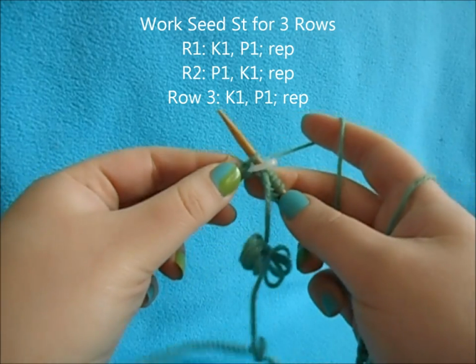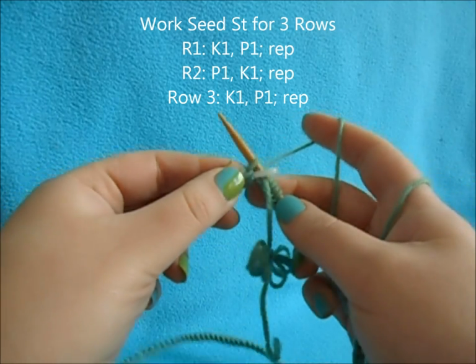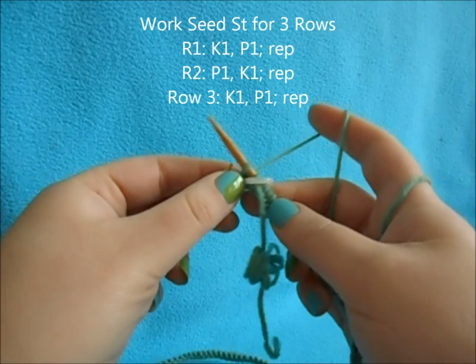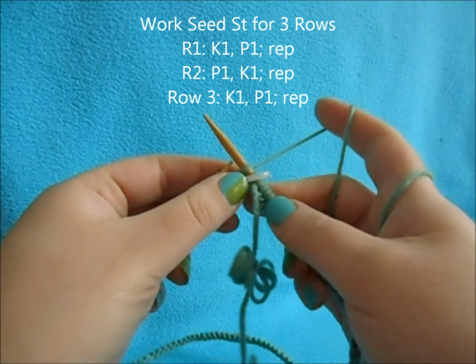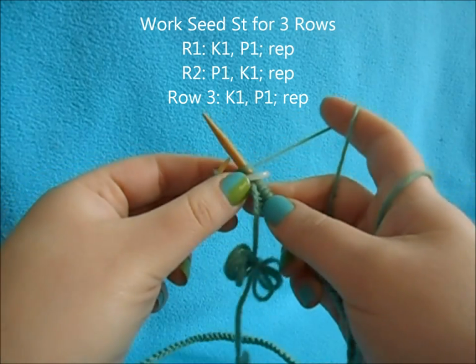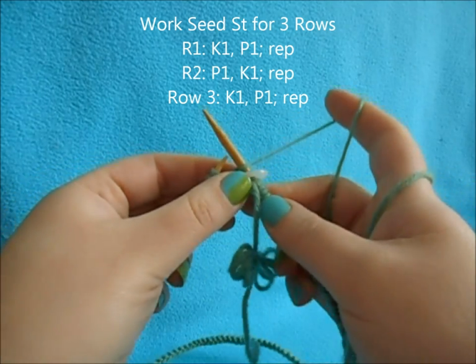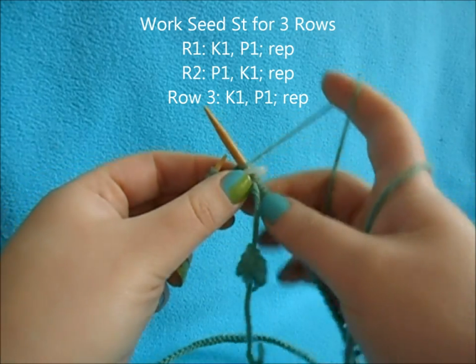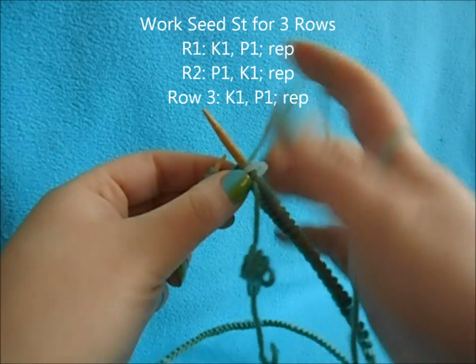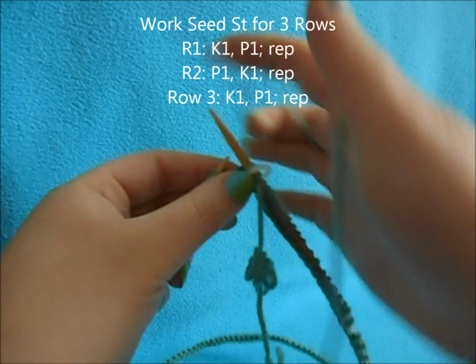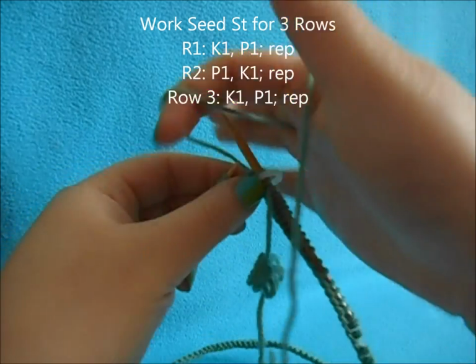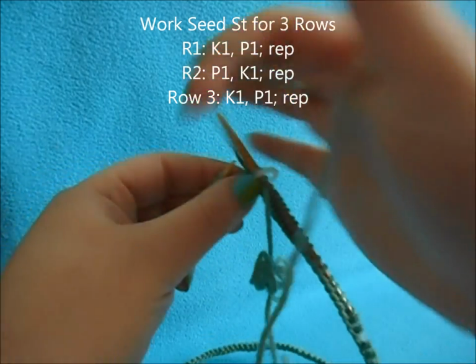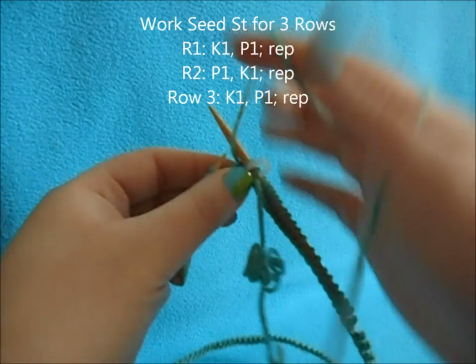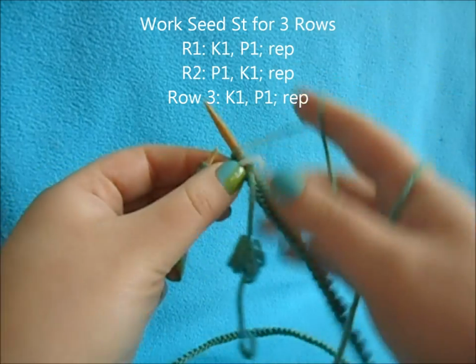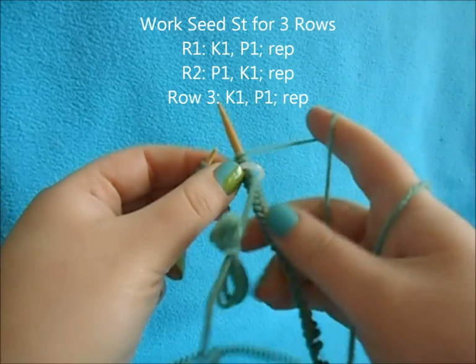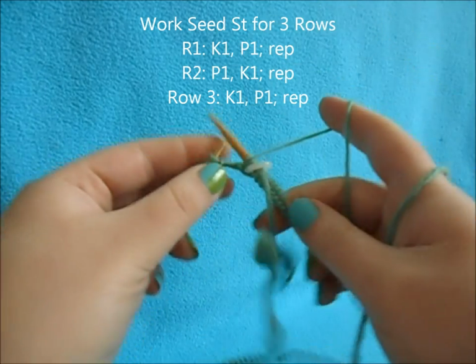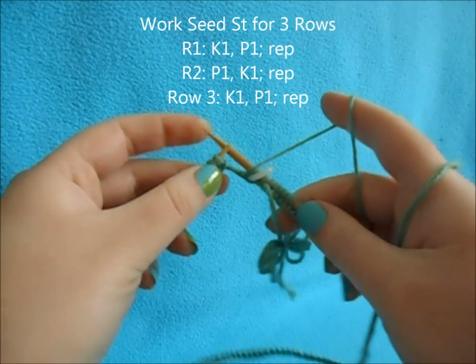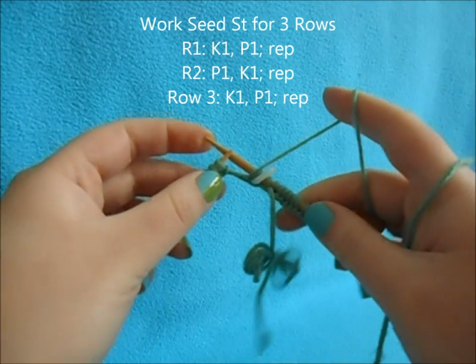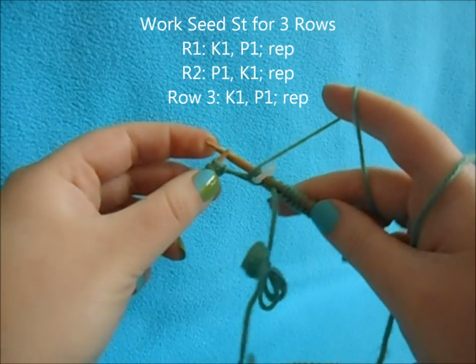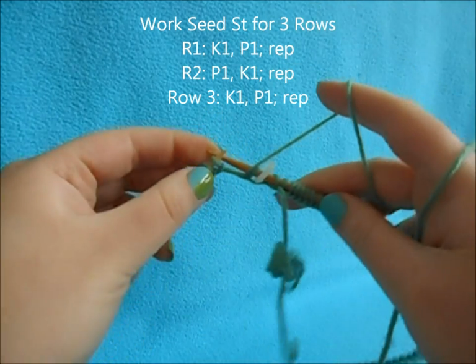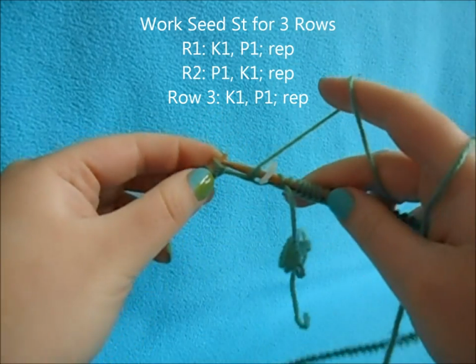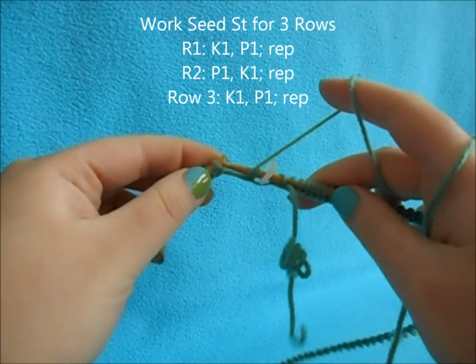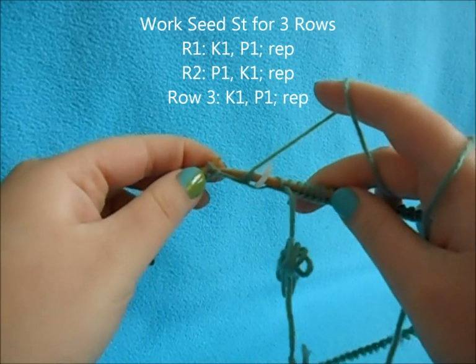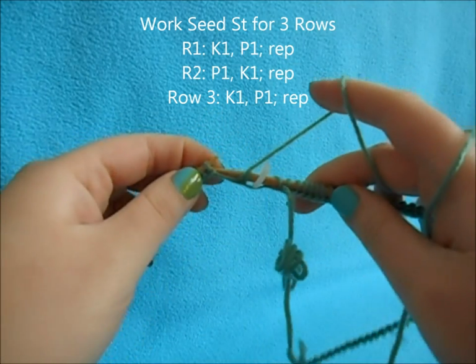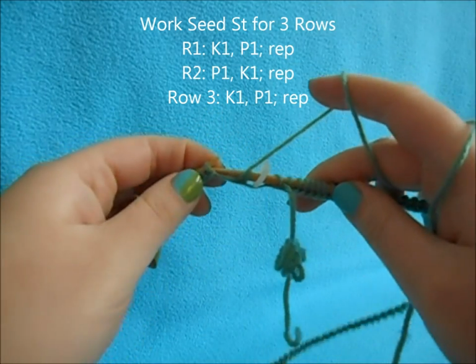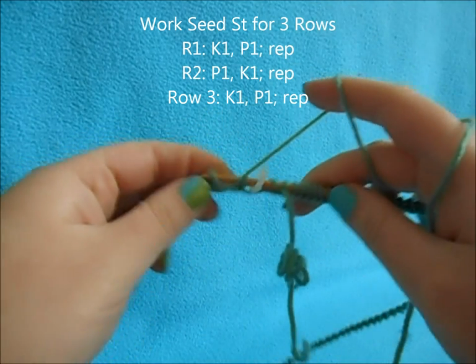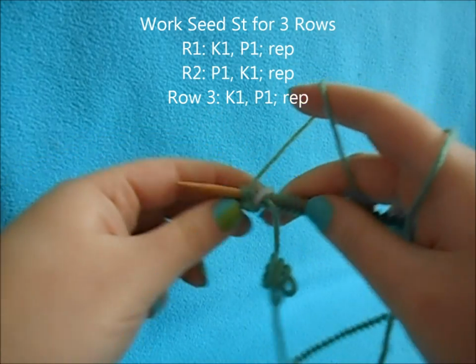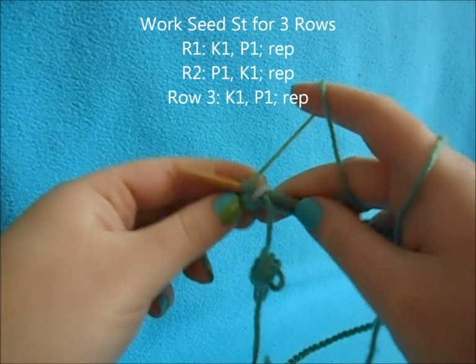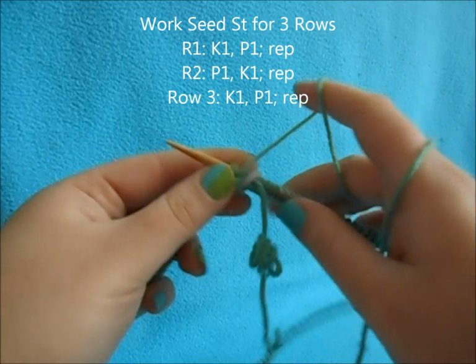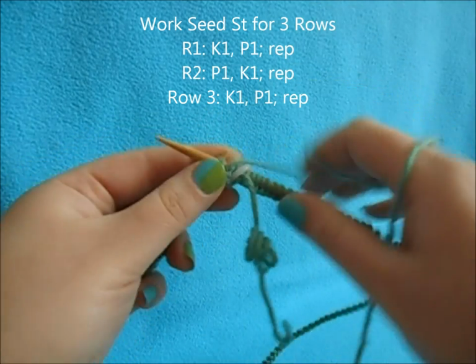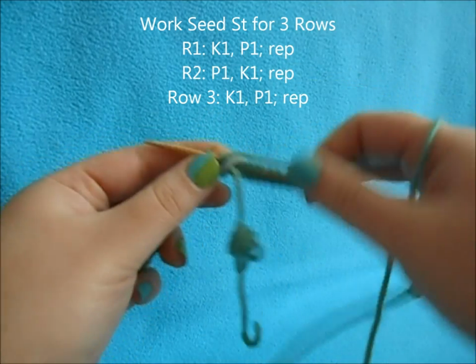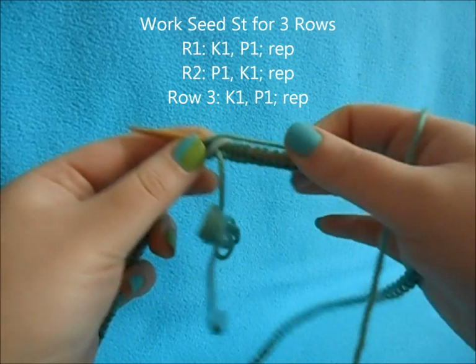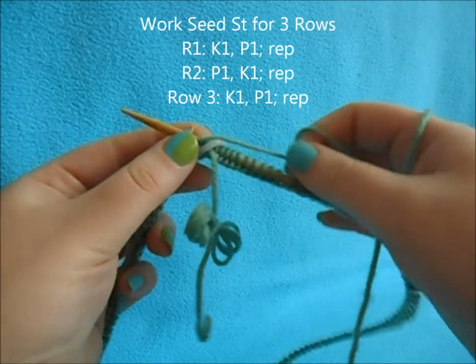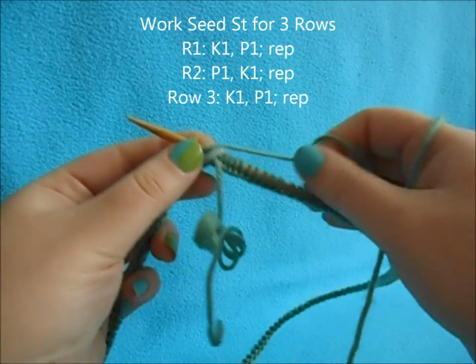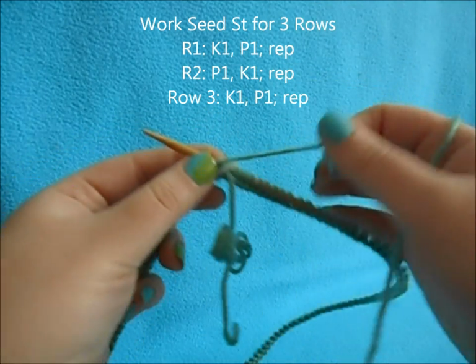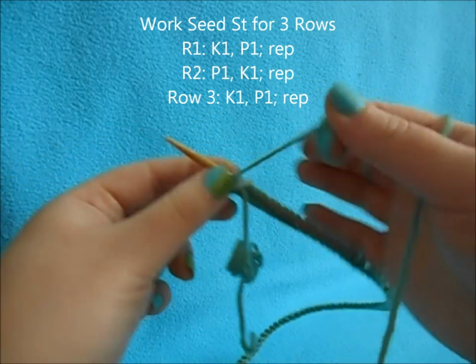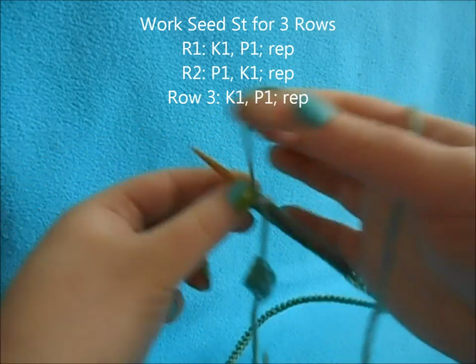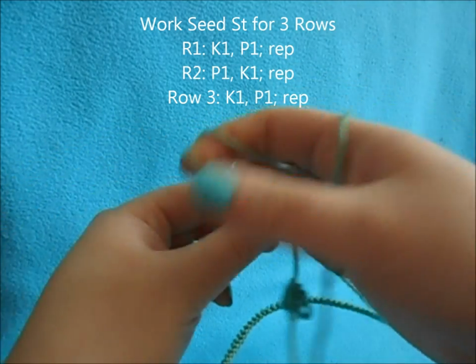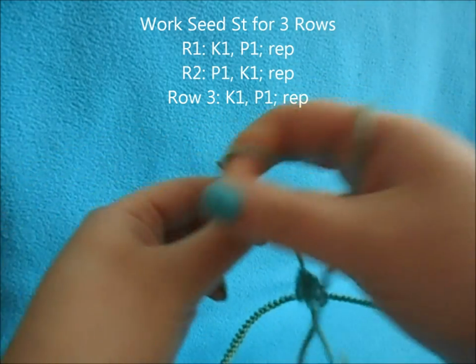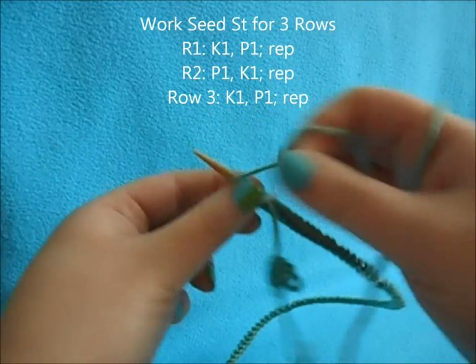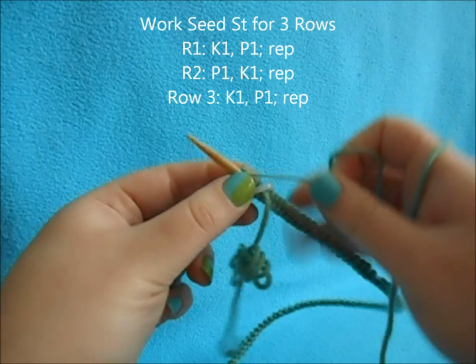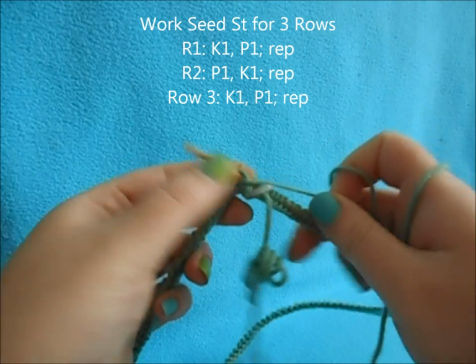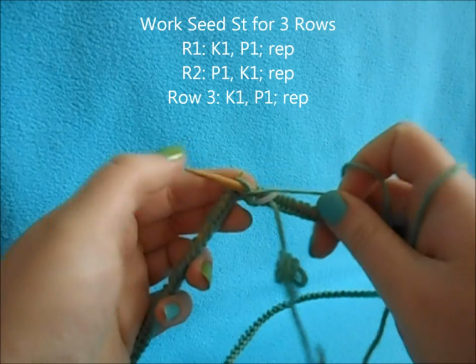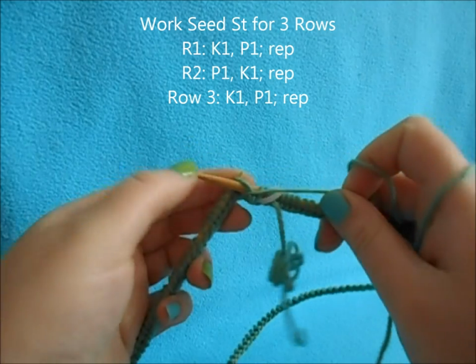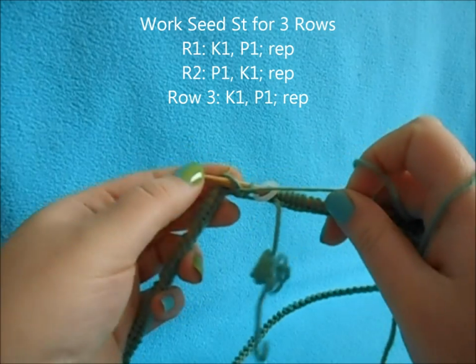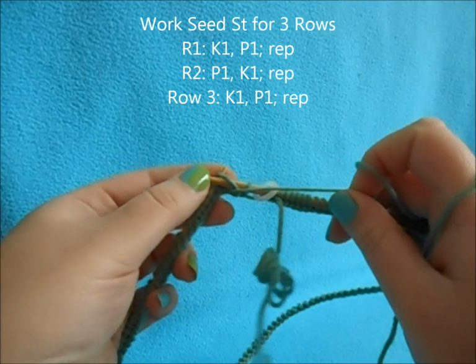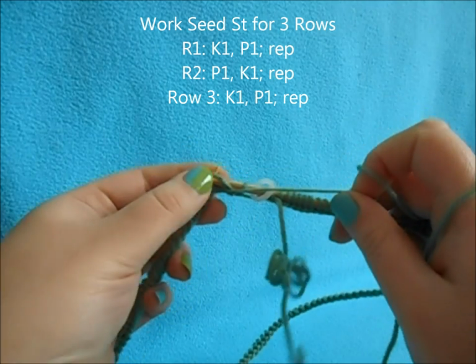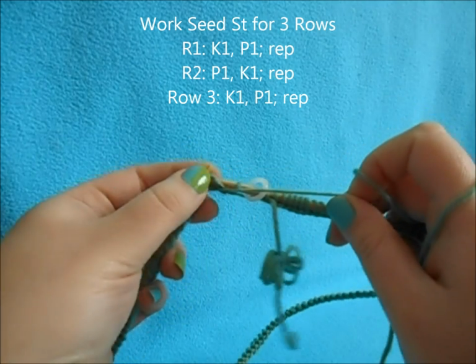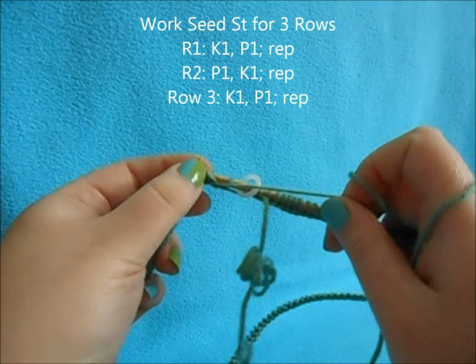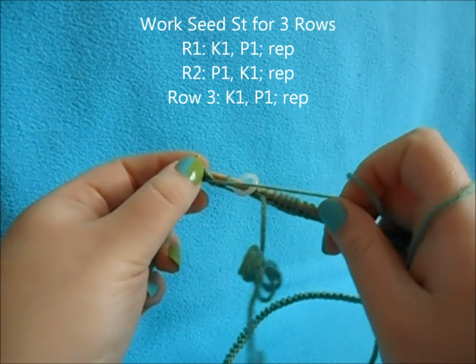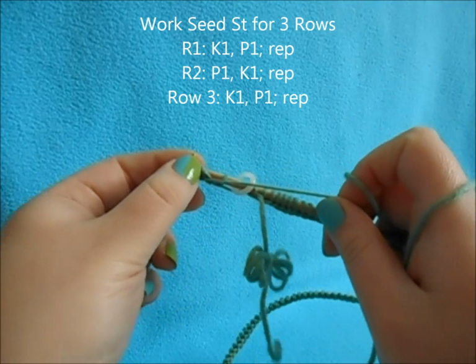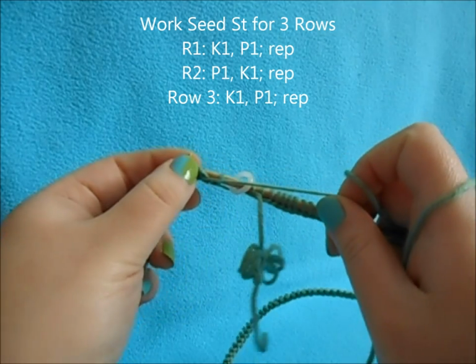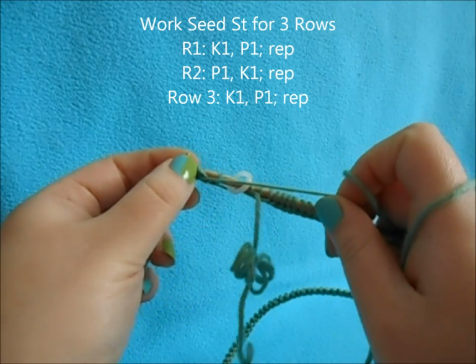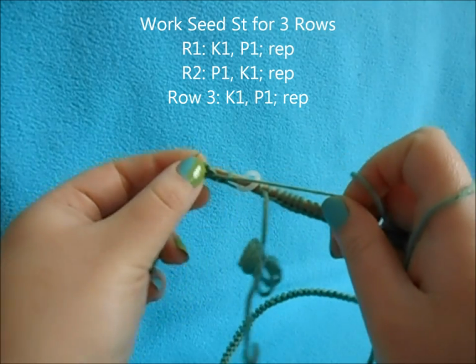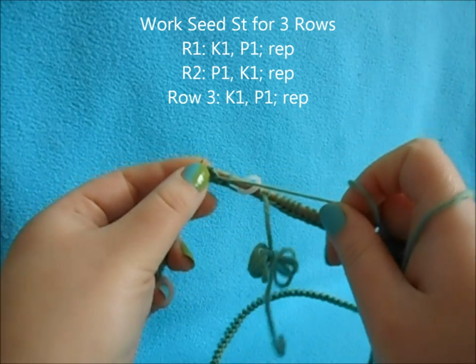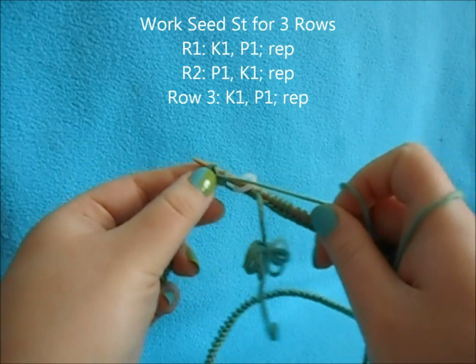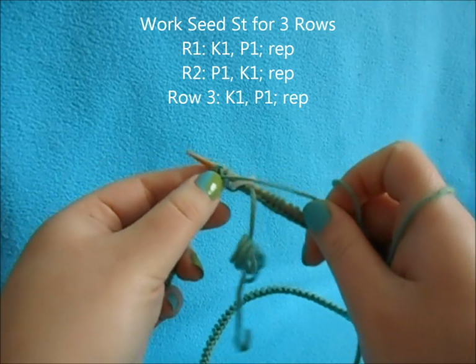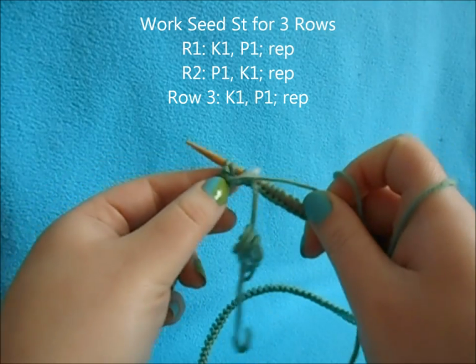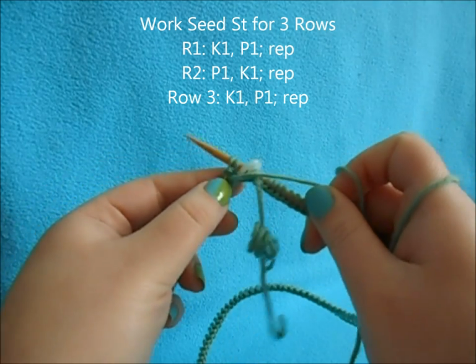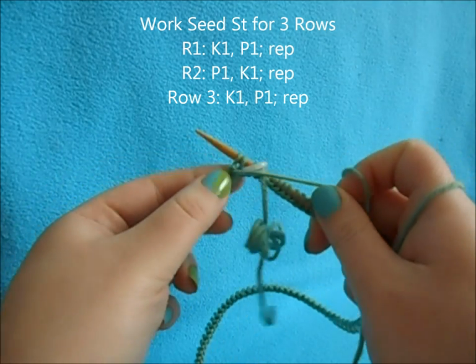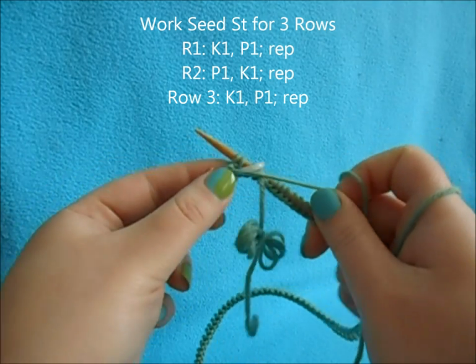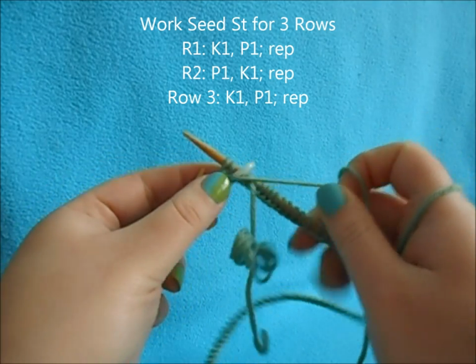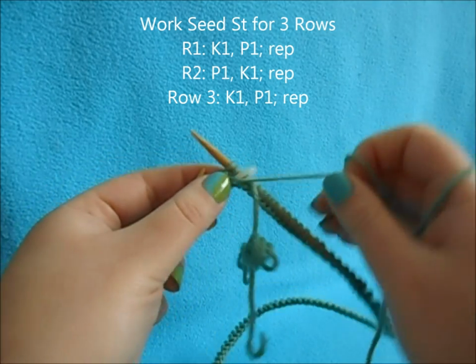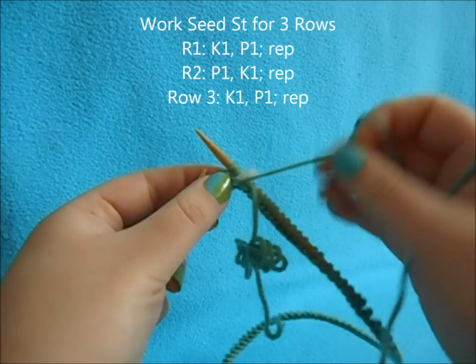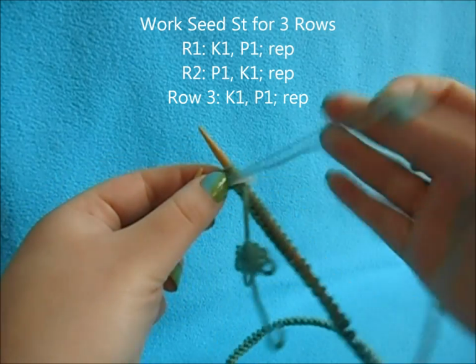You're just going to start with knit one, purl one, and repeat that all the way across. Repeat the seed stitch for three rows.